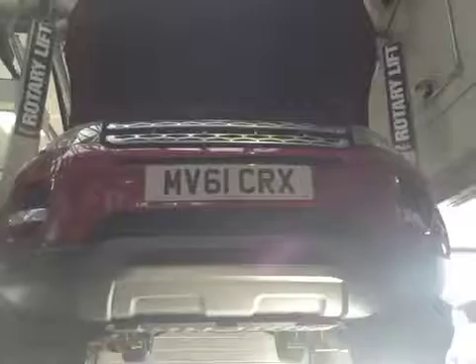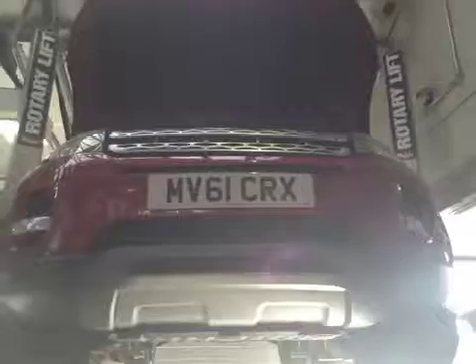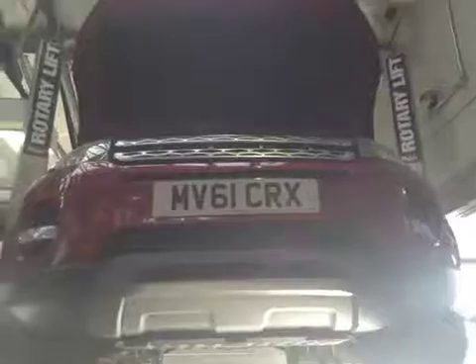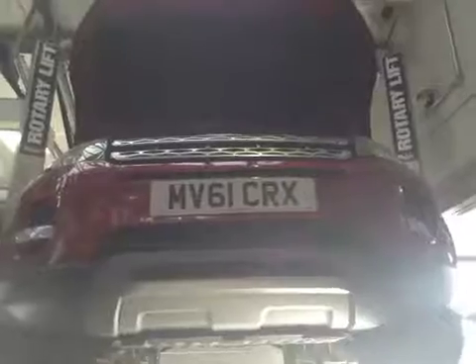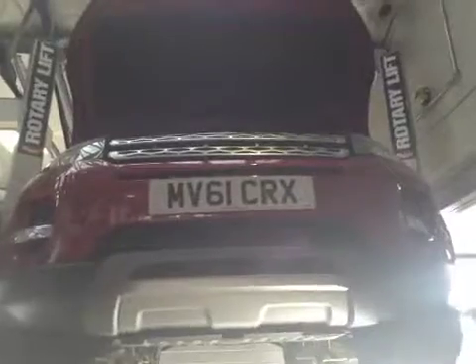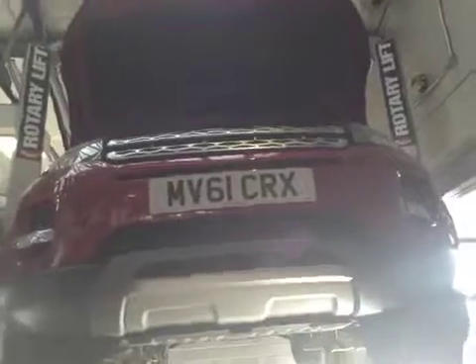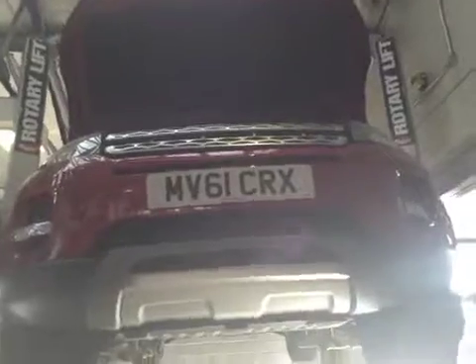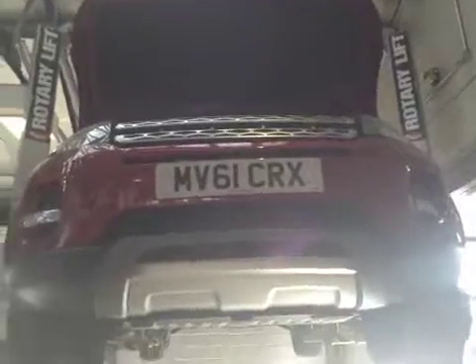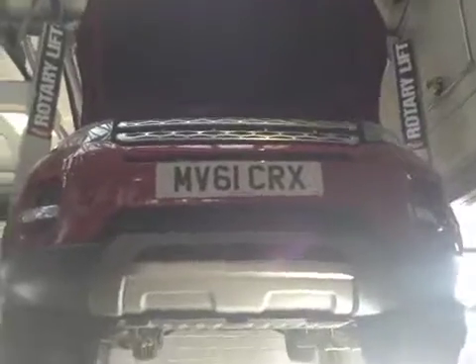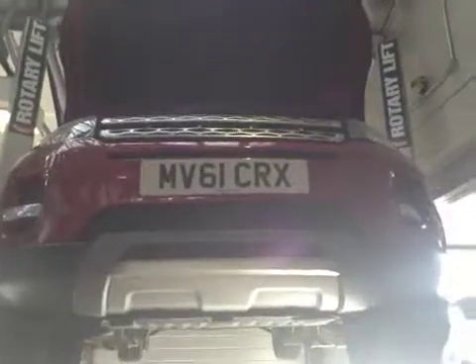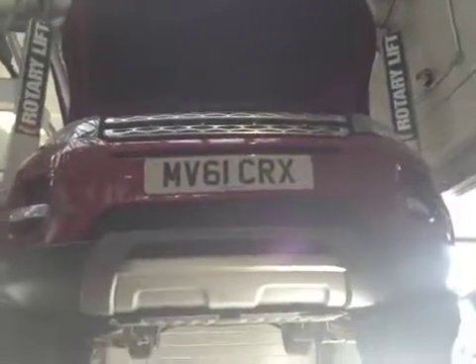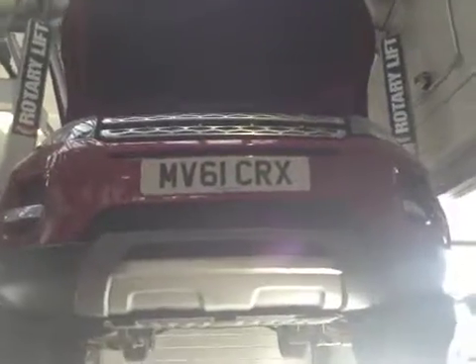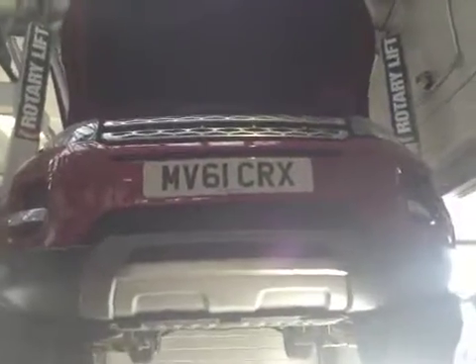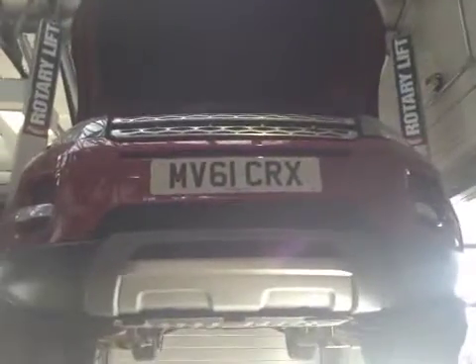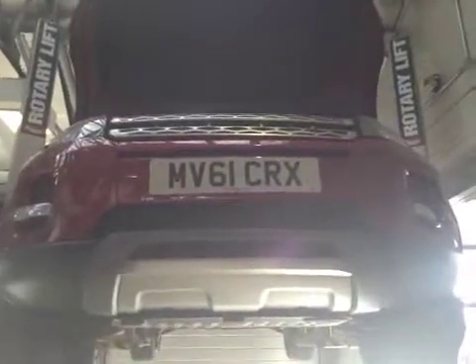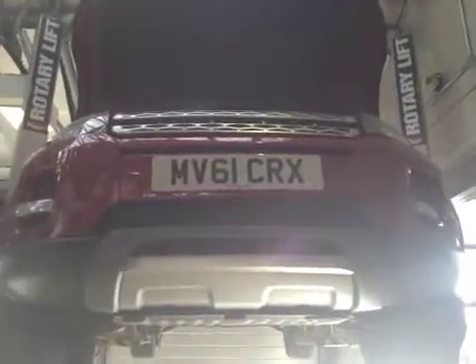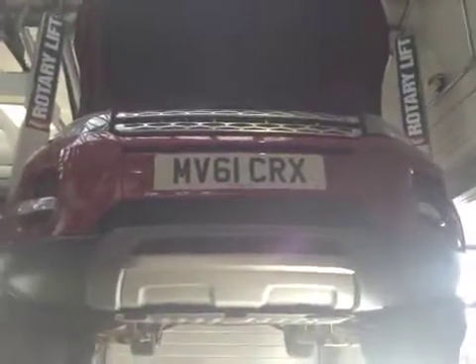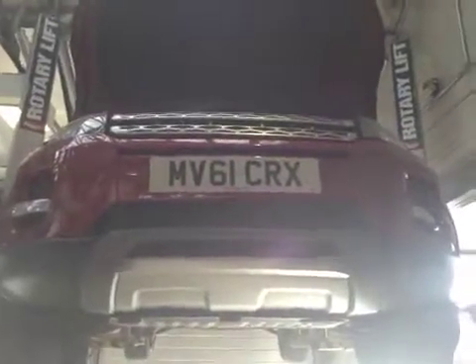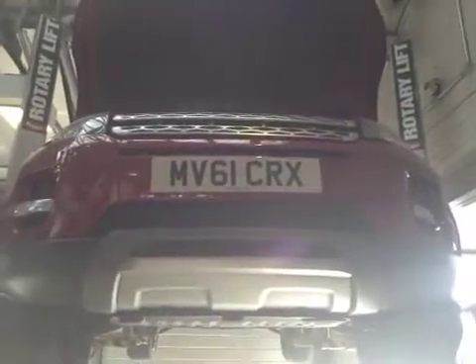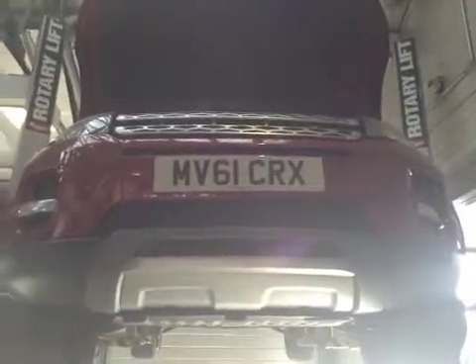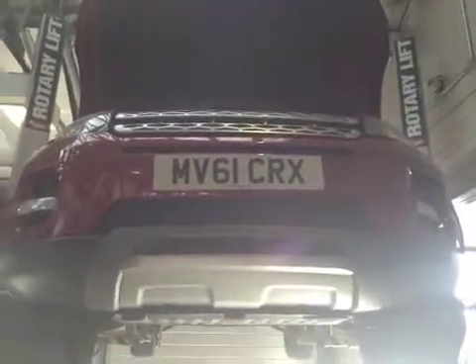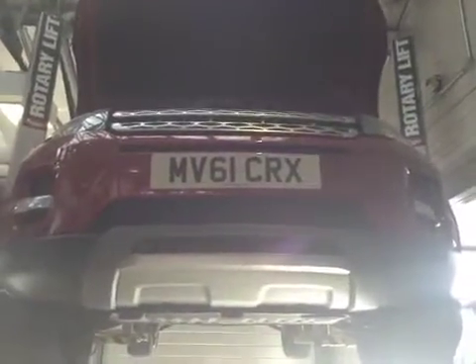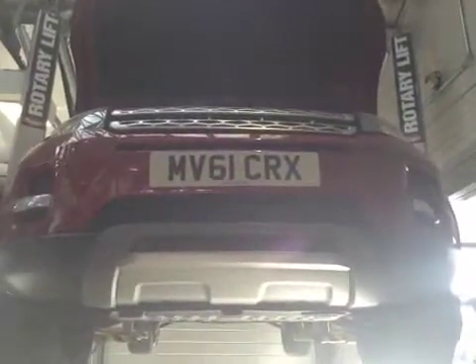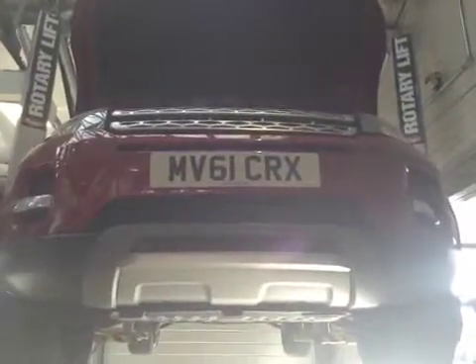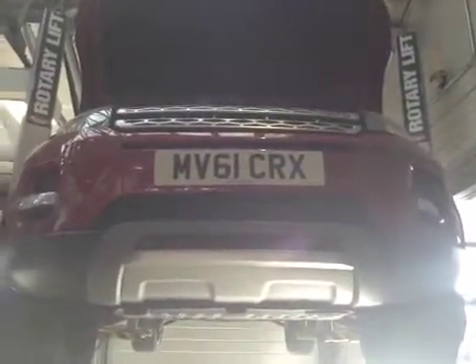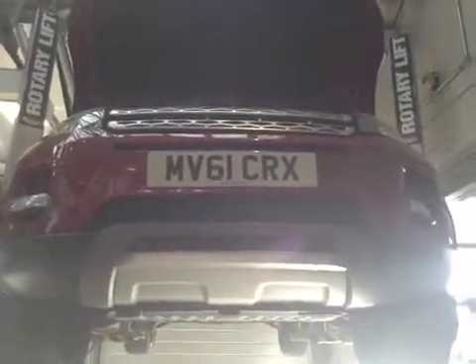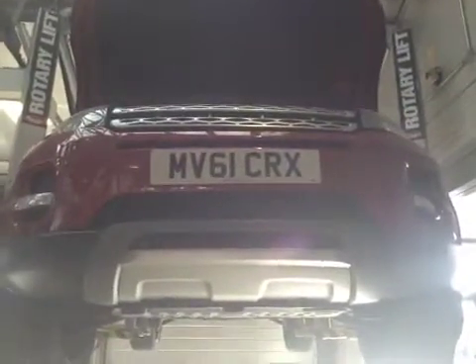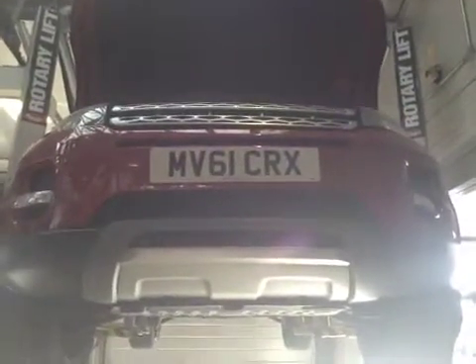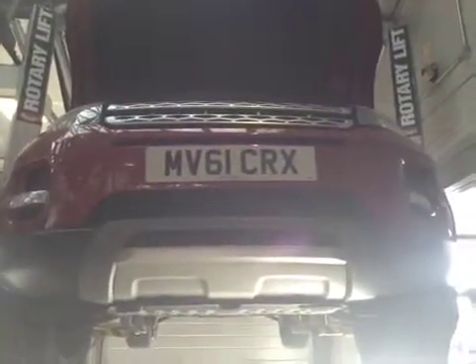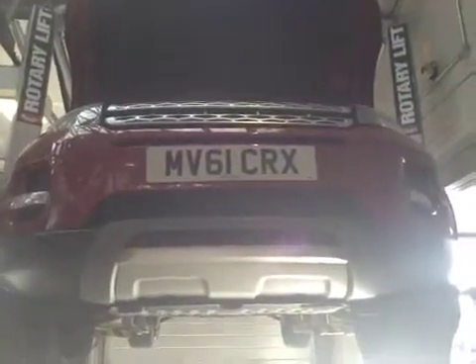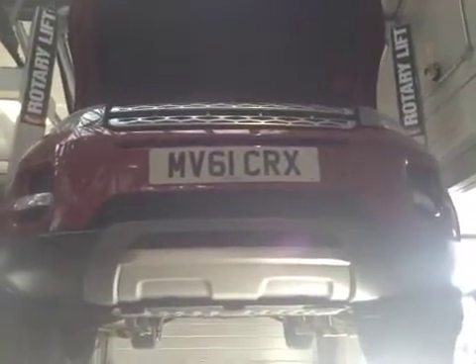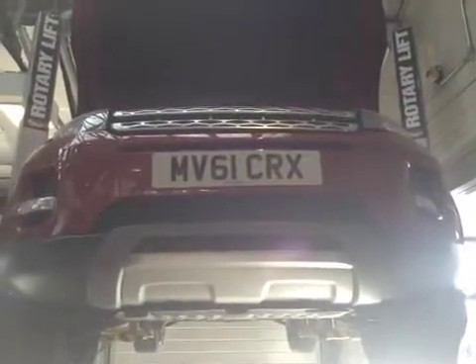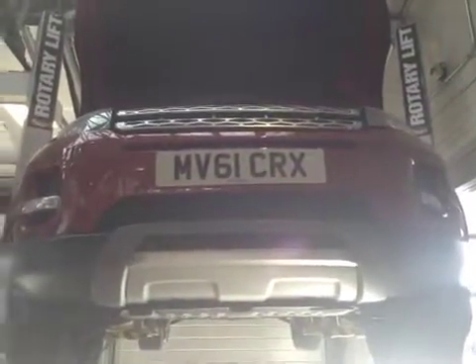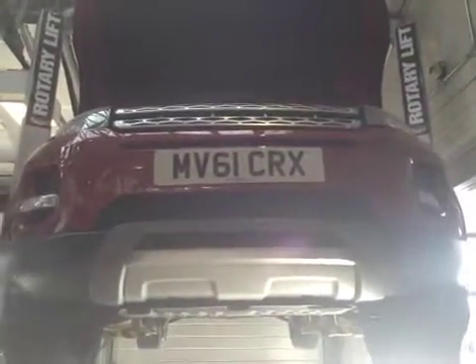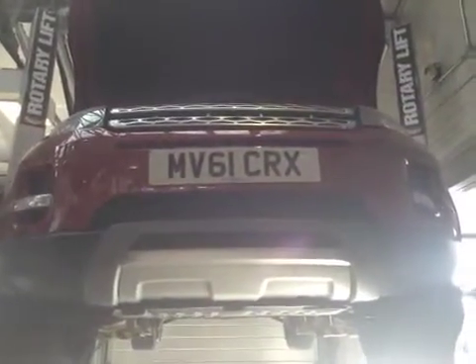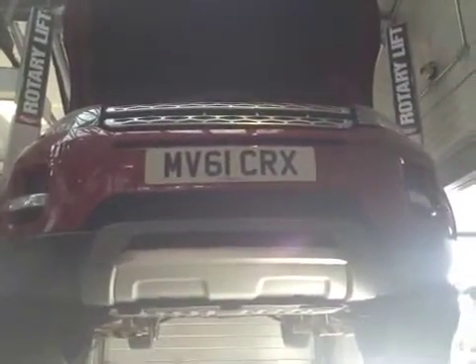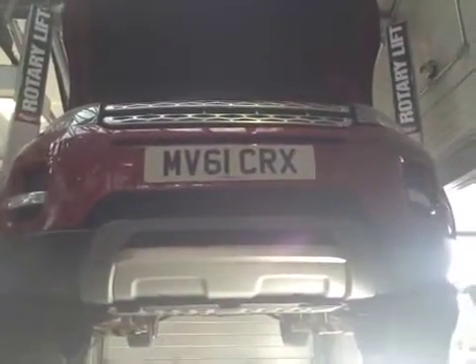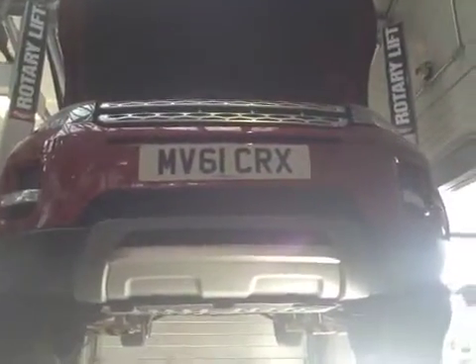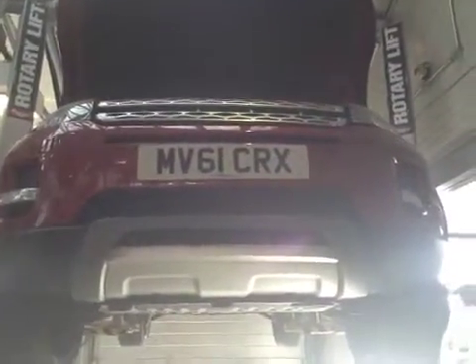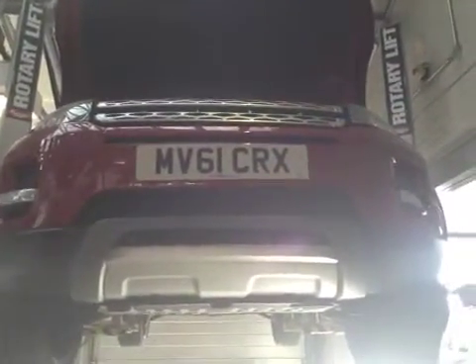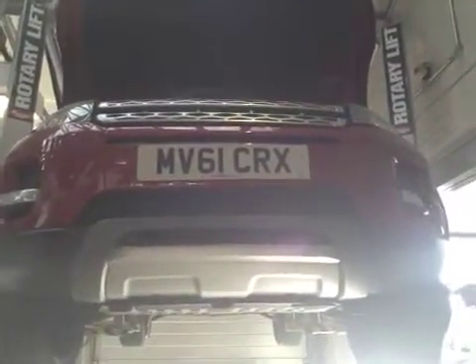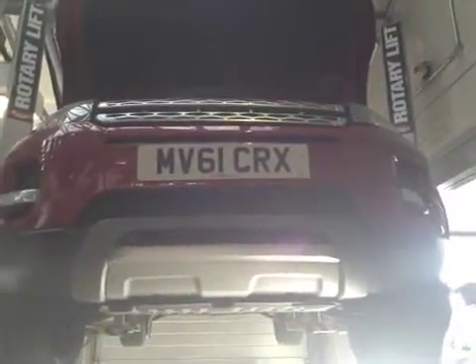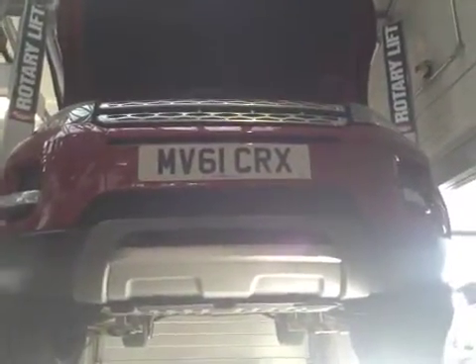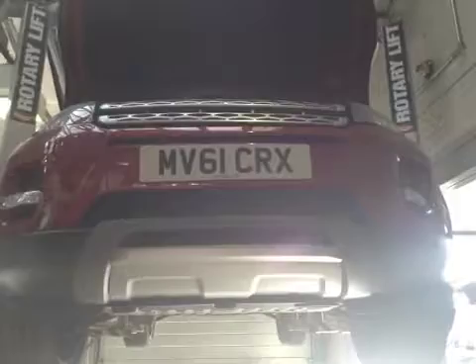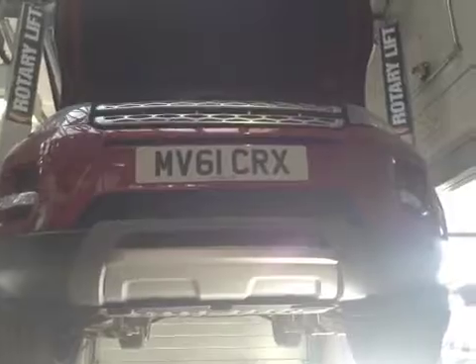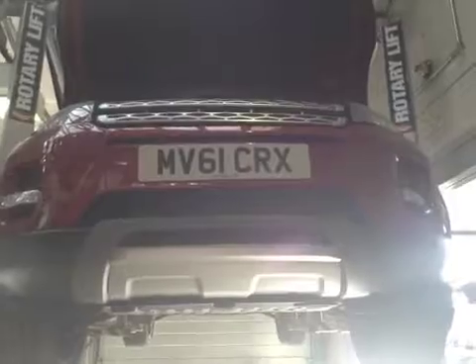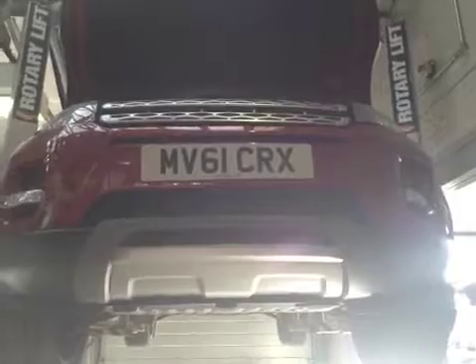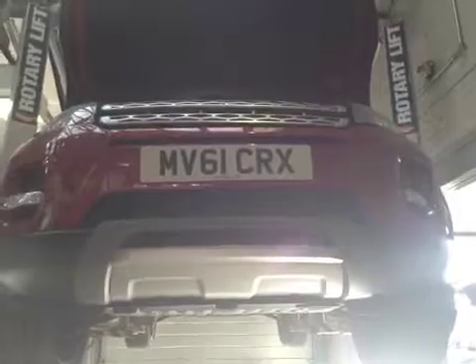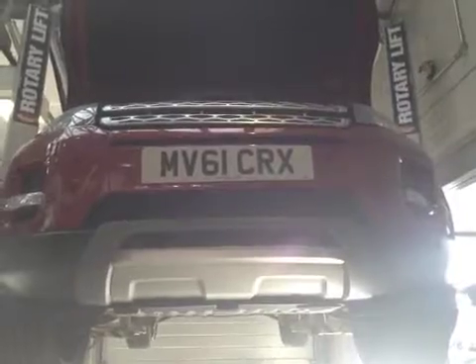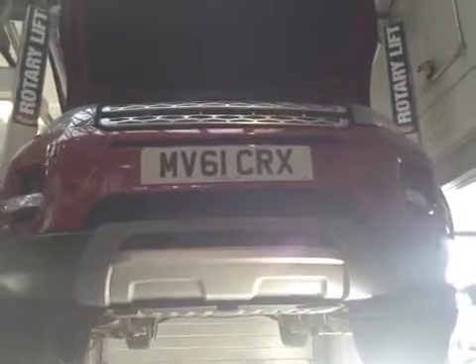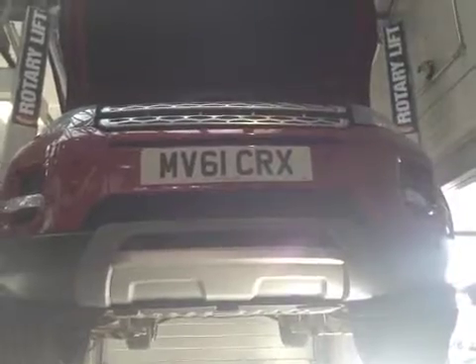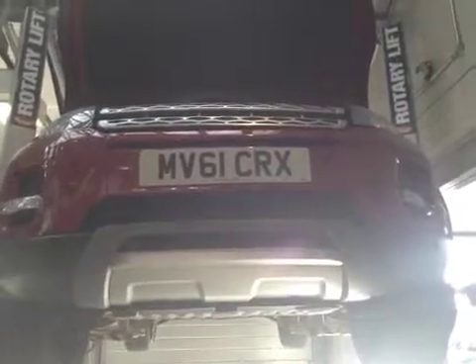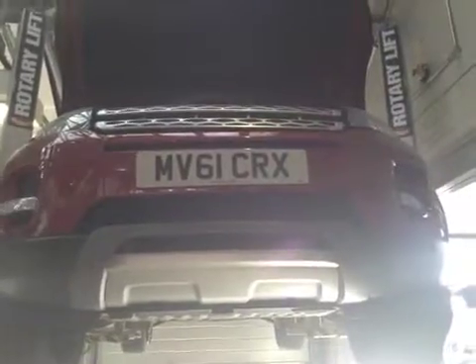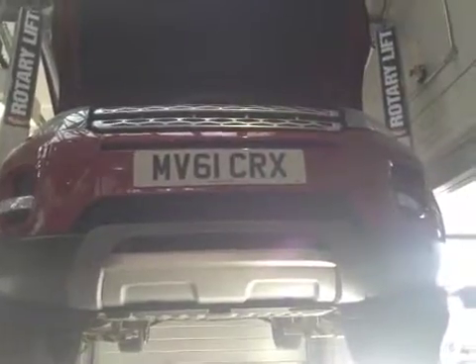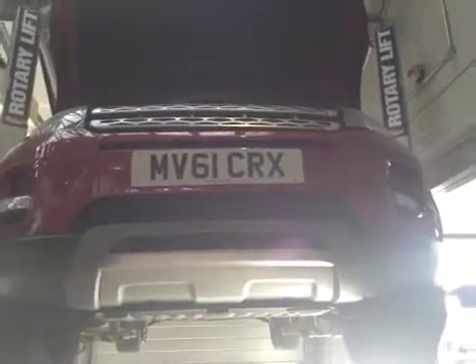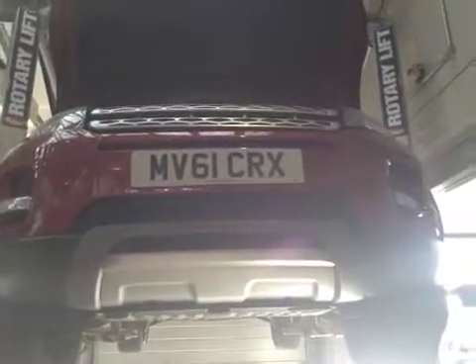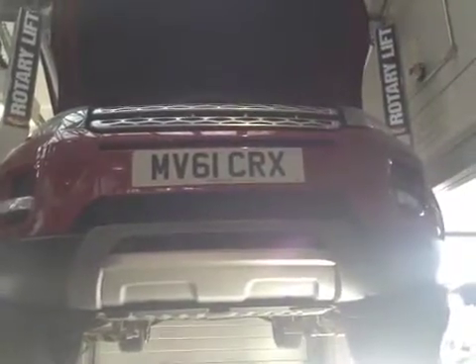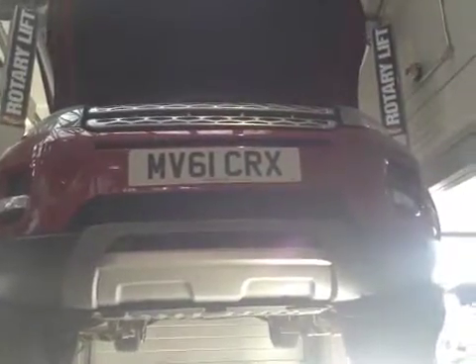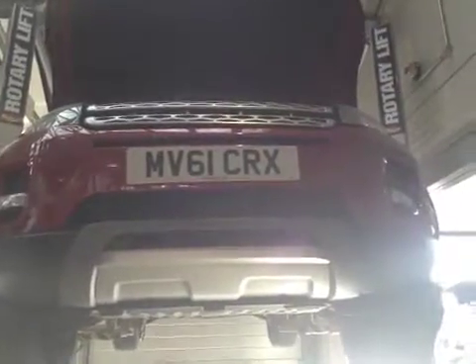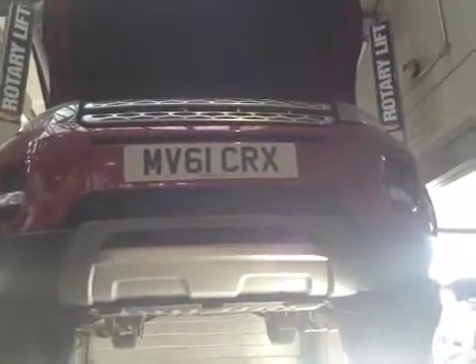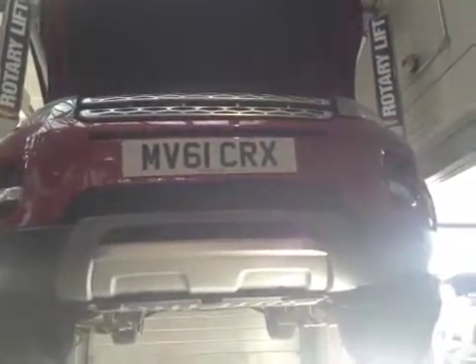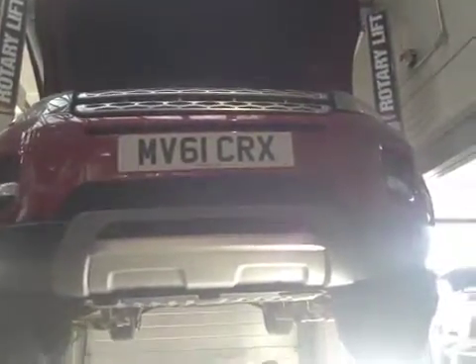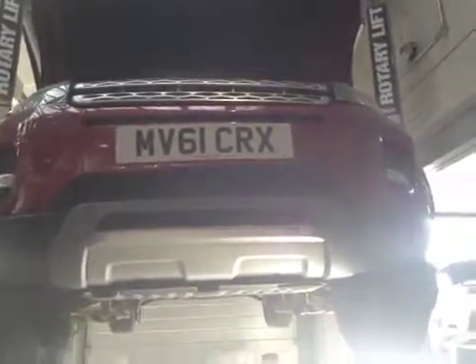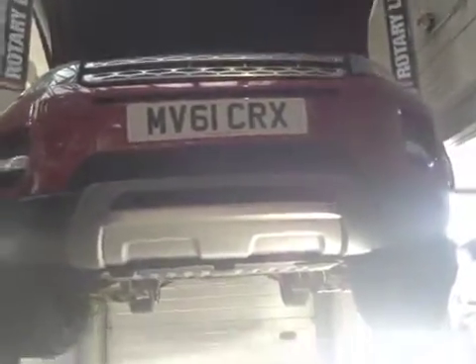Hello, my name's Jacinda and I'll be your technician today, taking you through your vehicle health check. Starting off around the front of your vehicle, all headlights and fog lights are in good working order.